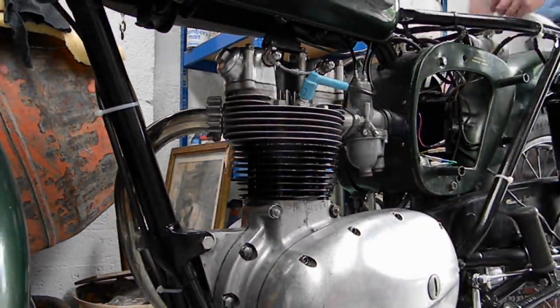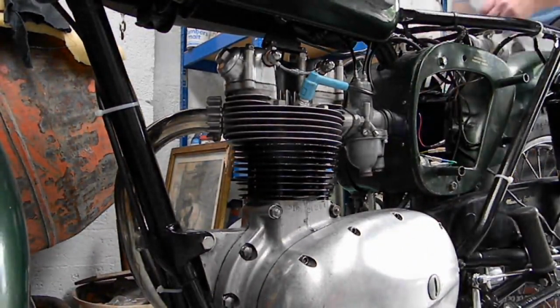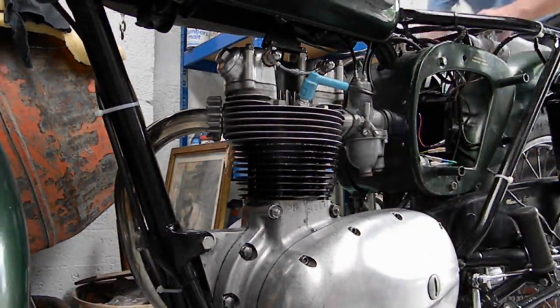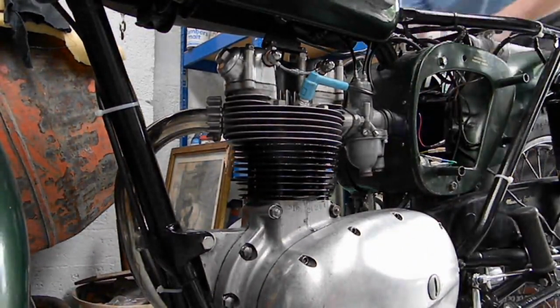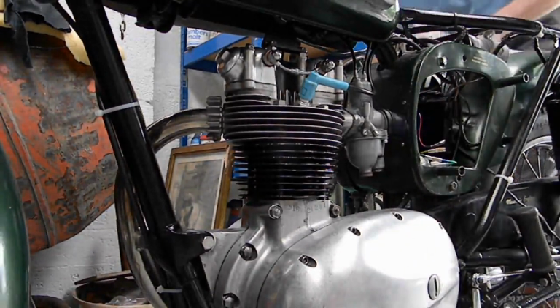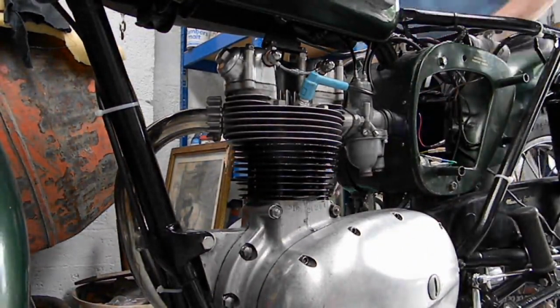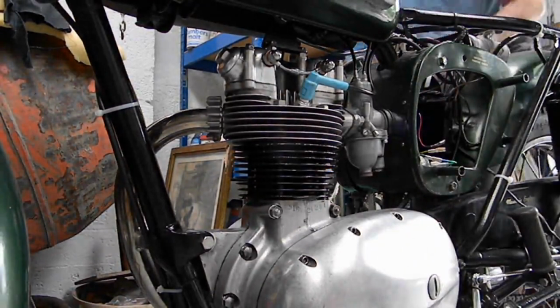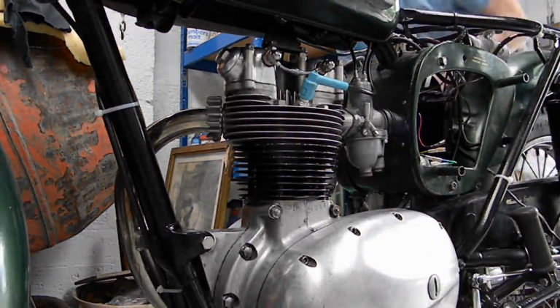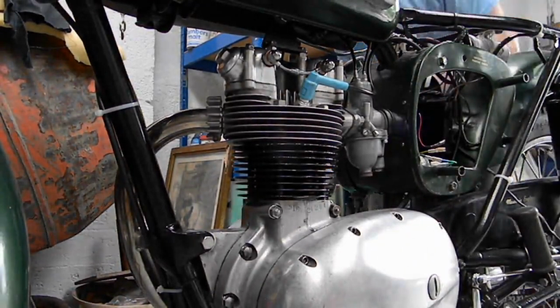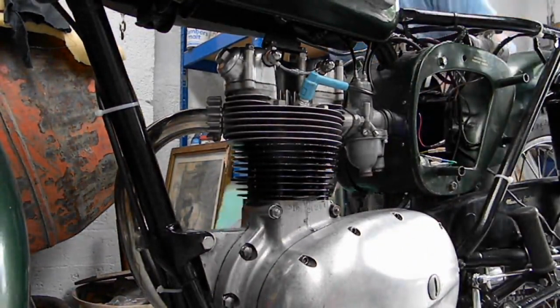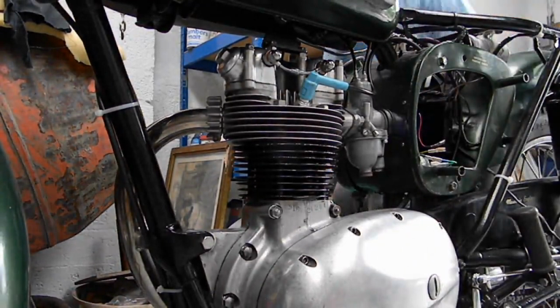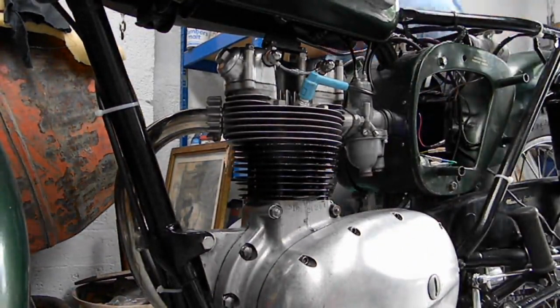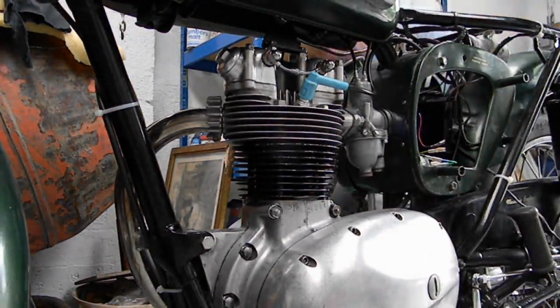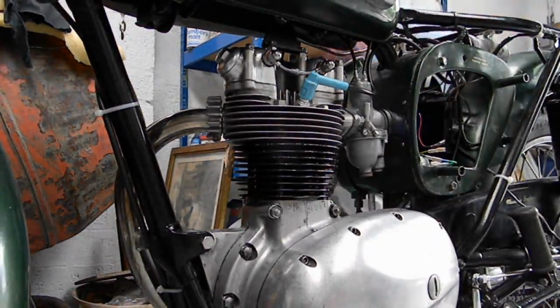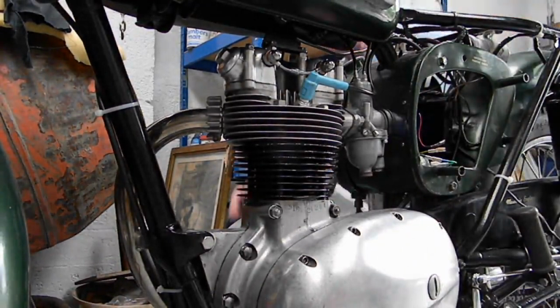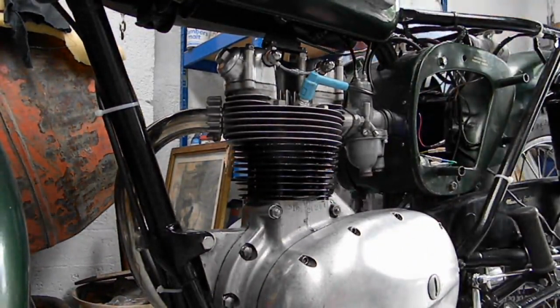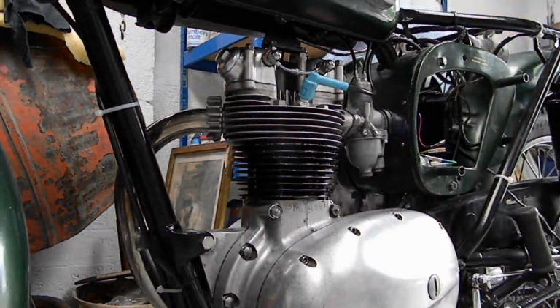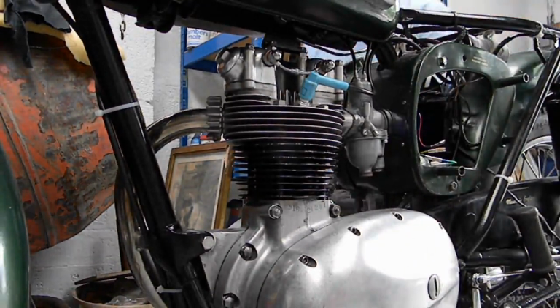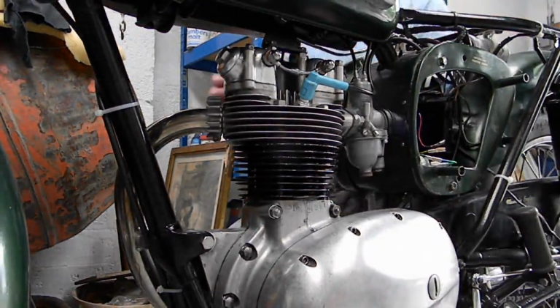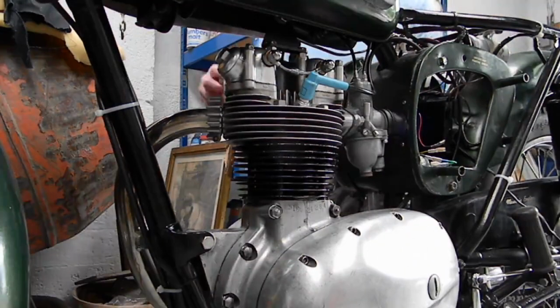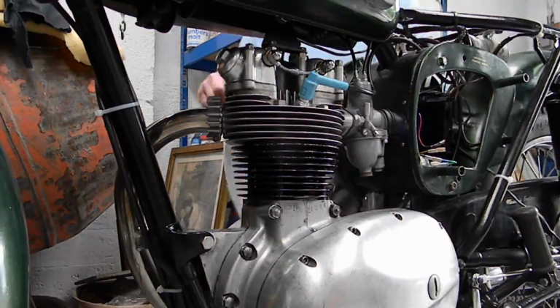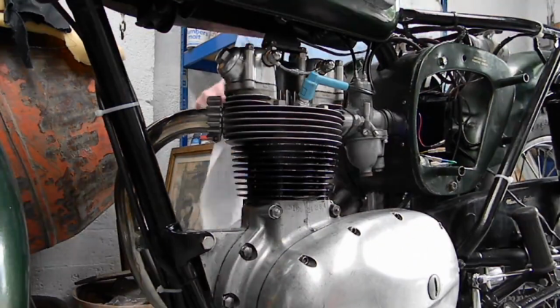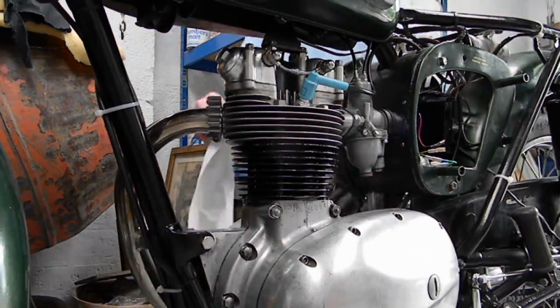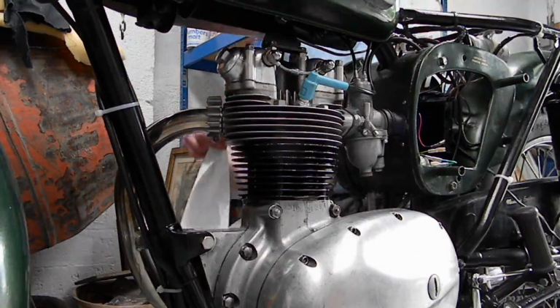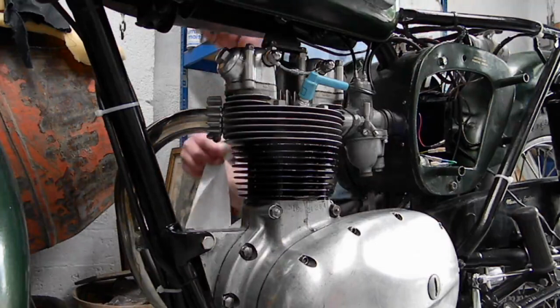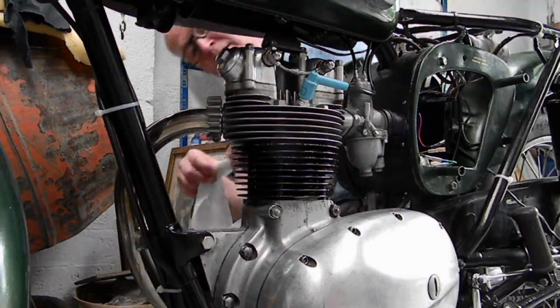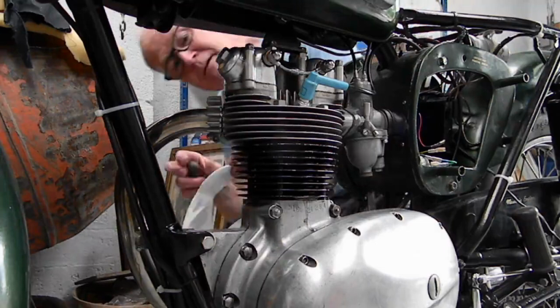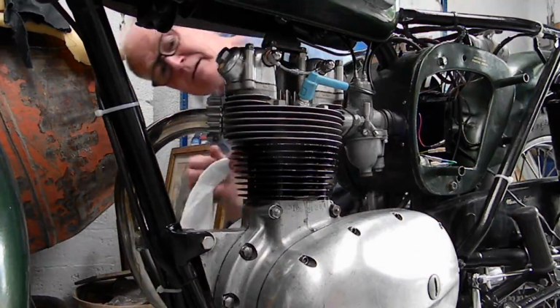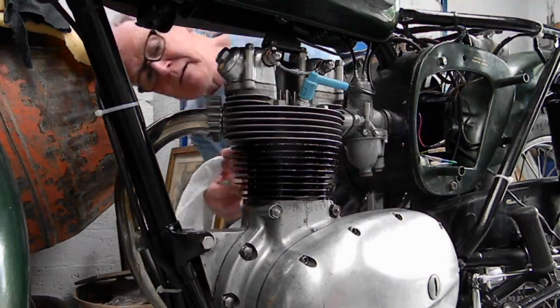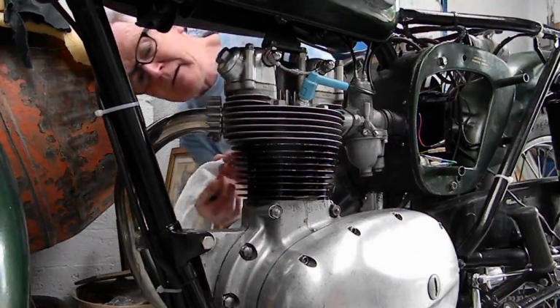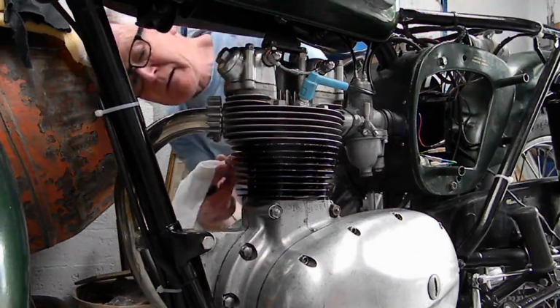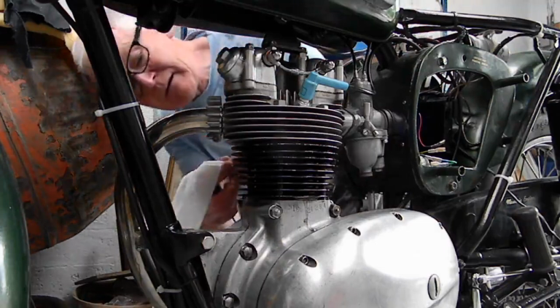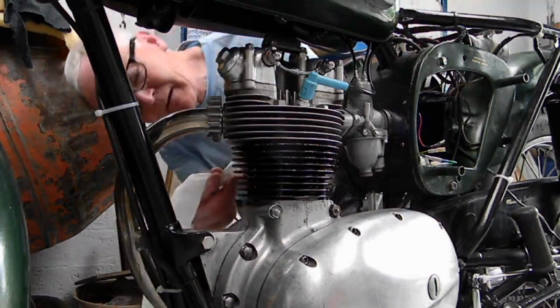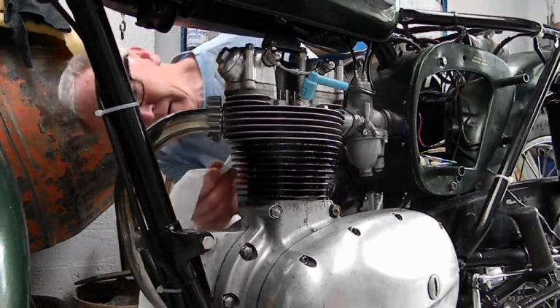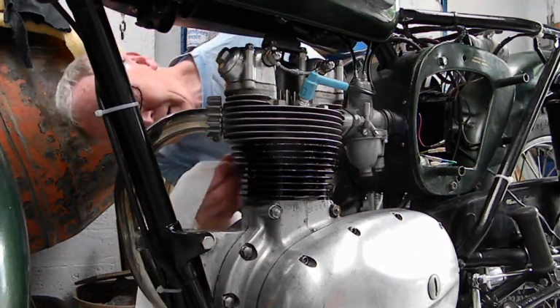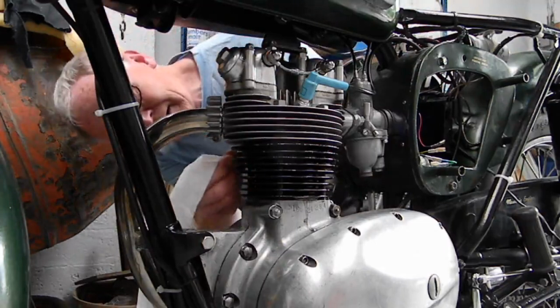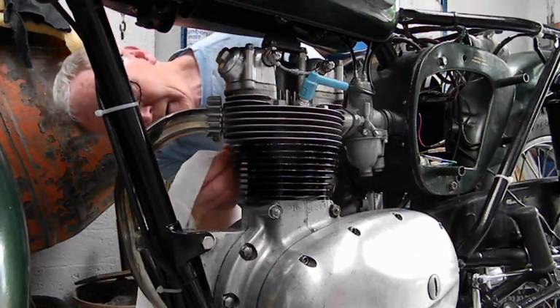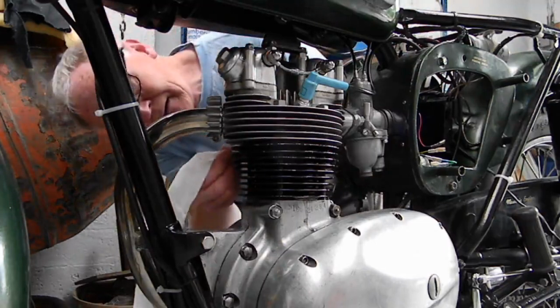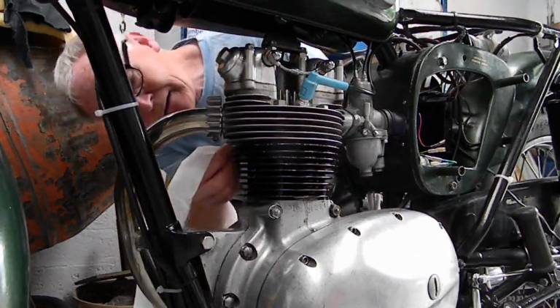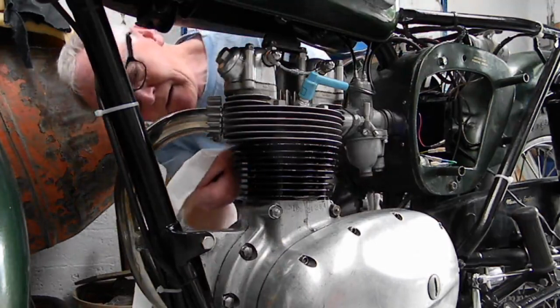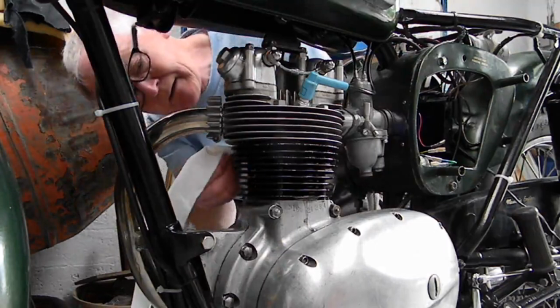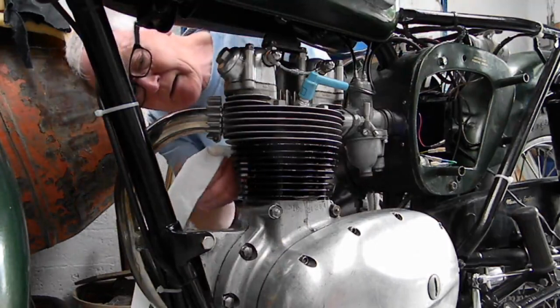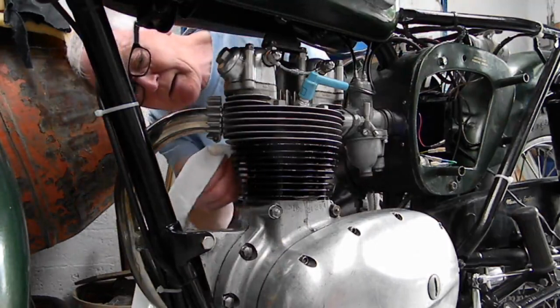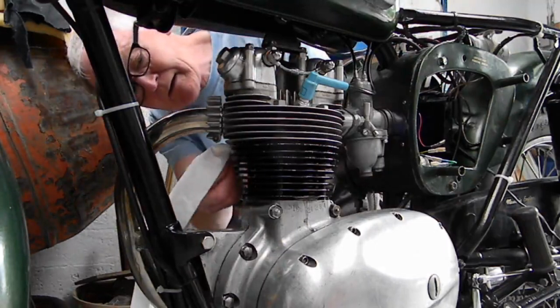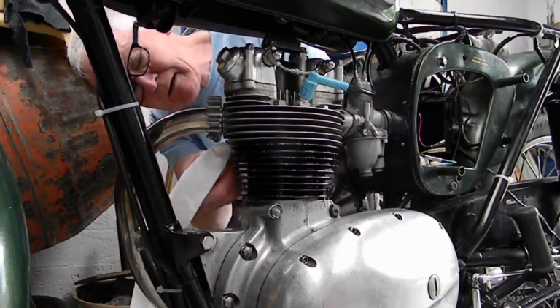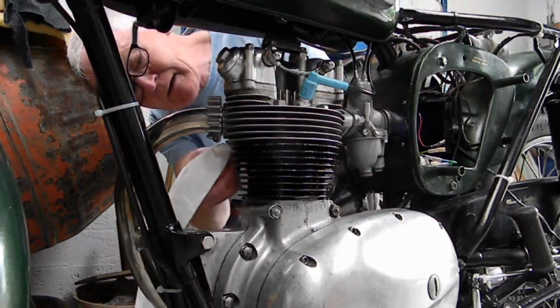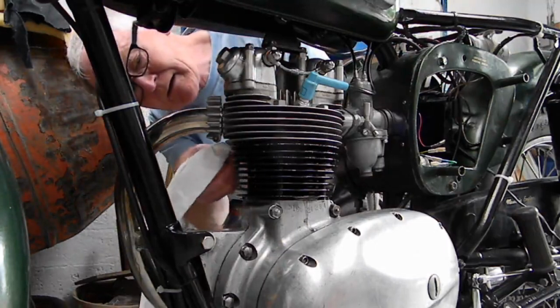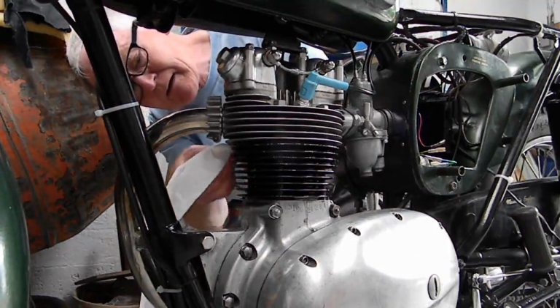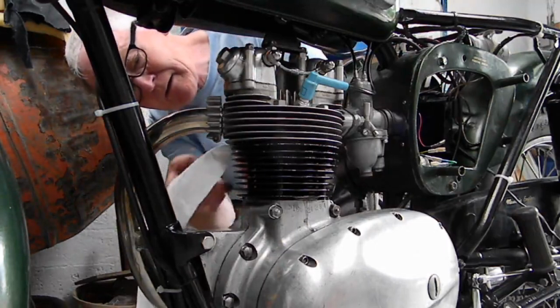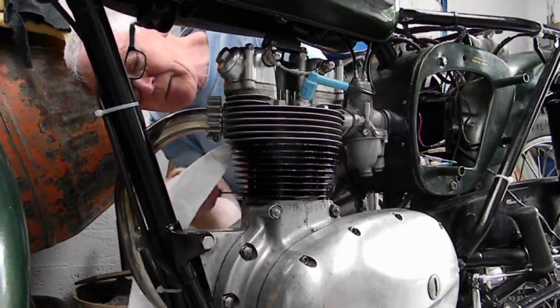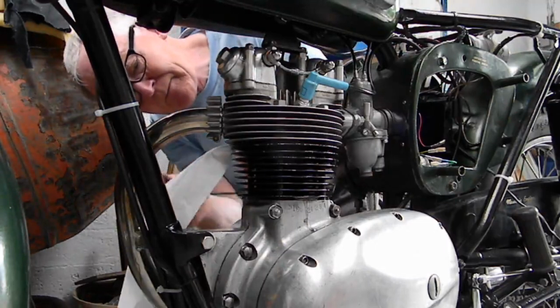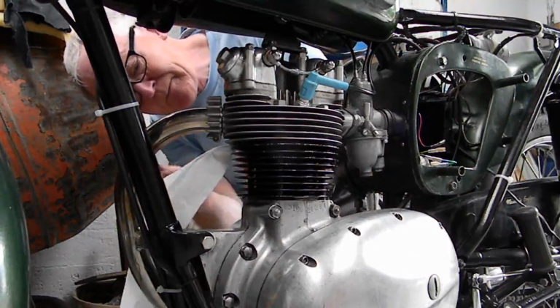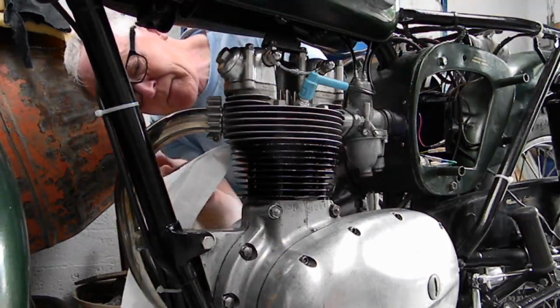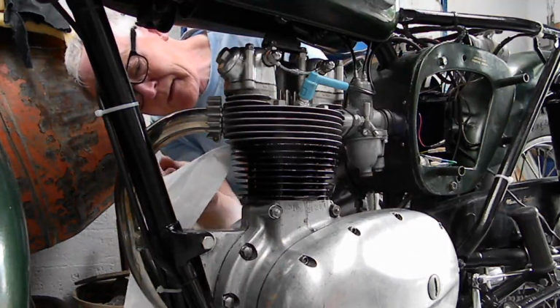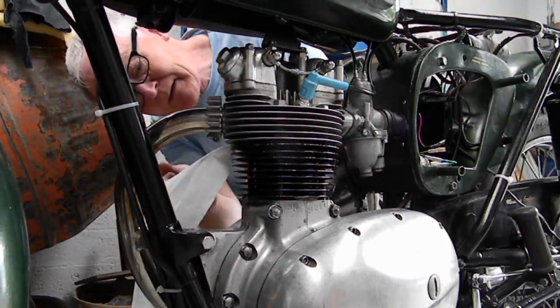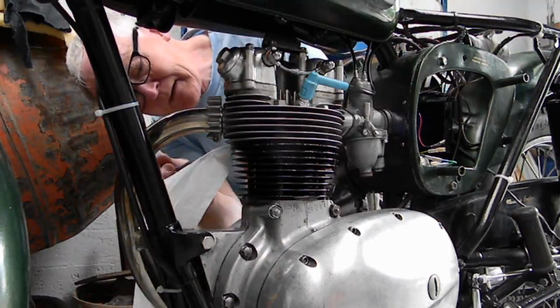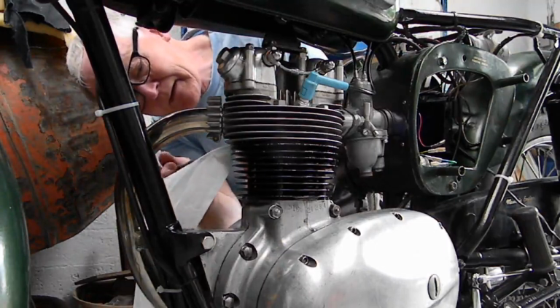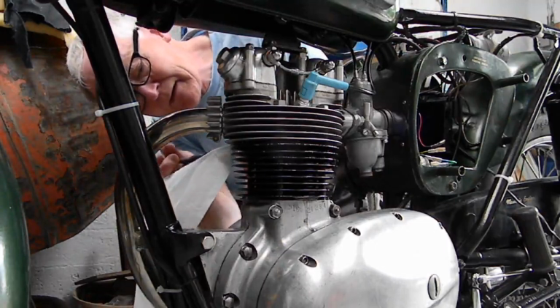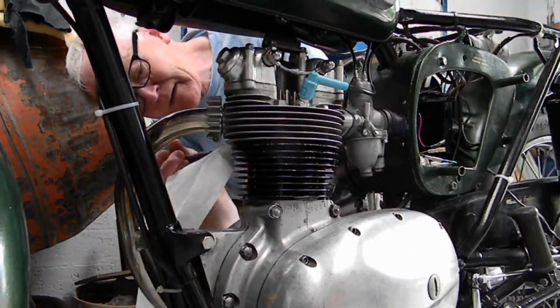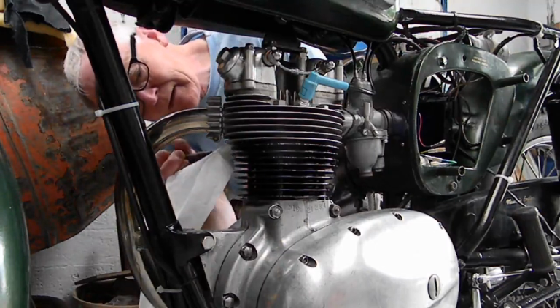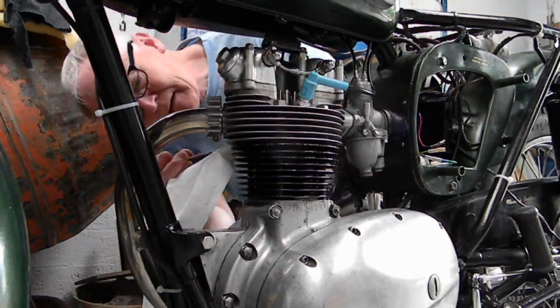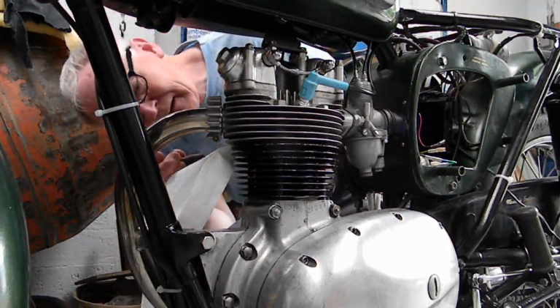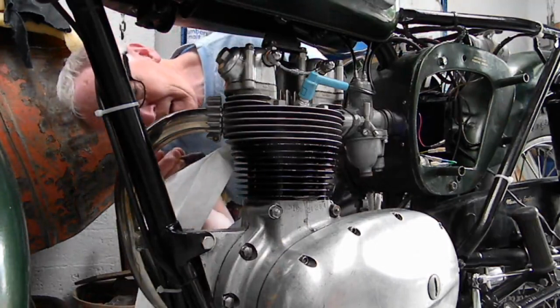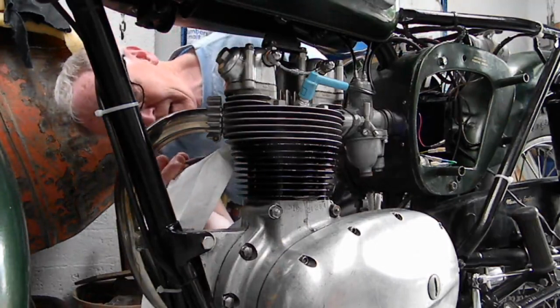Now we repeat the loo roll oil leak test. This time there seems to be no leaking from around the top of the pushrod tube.